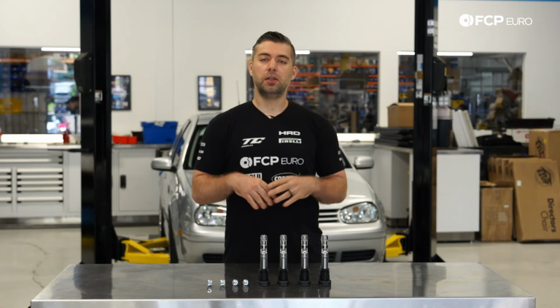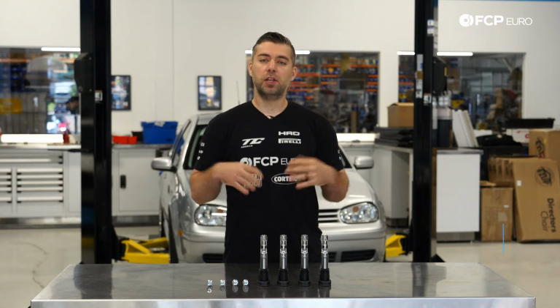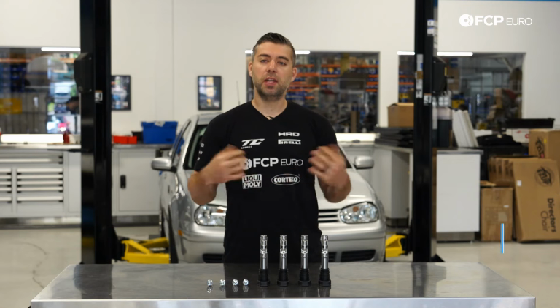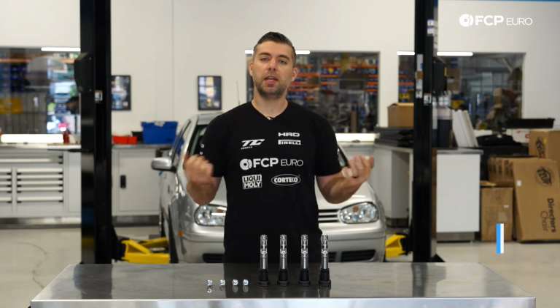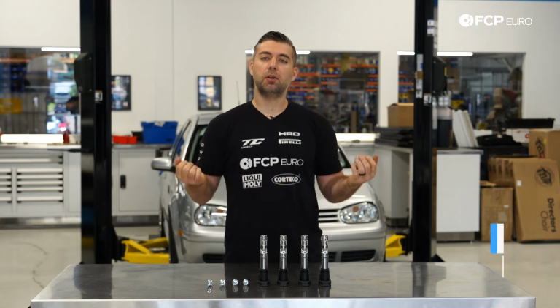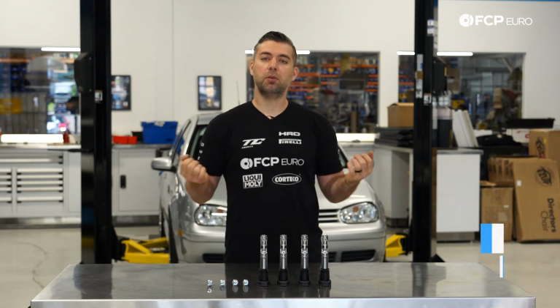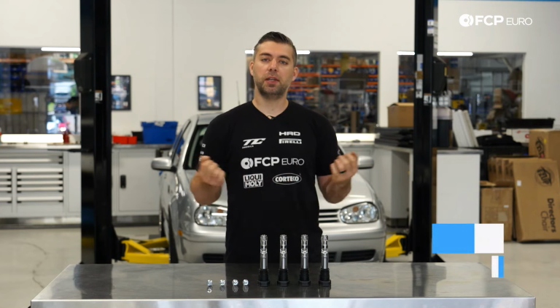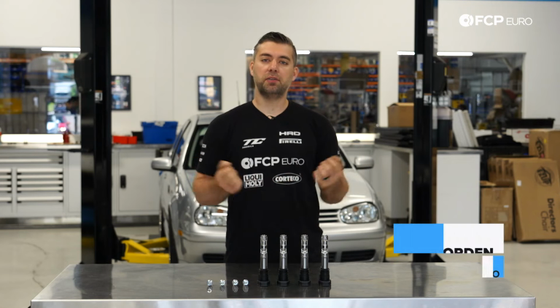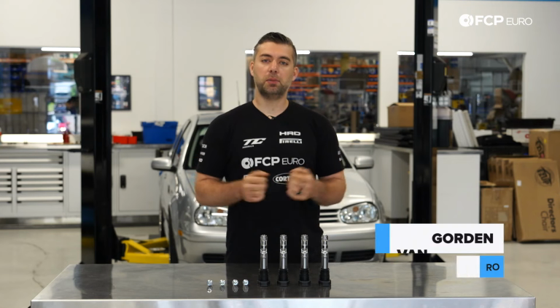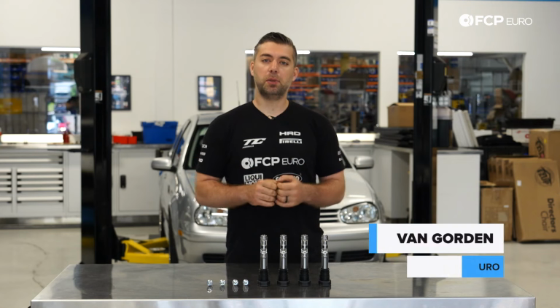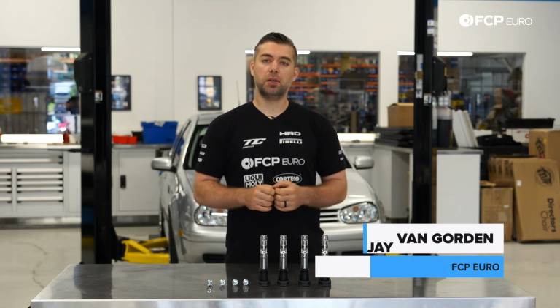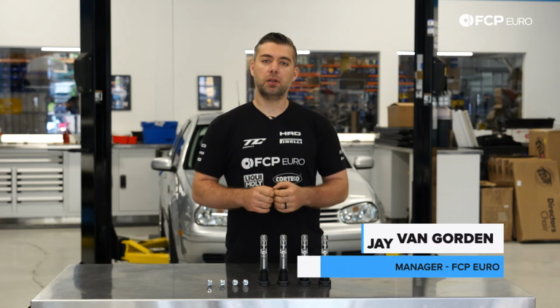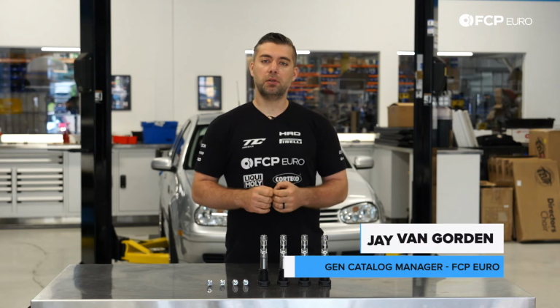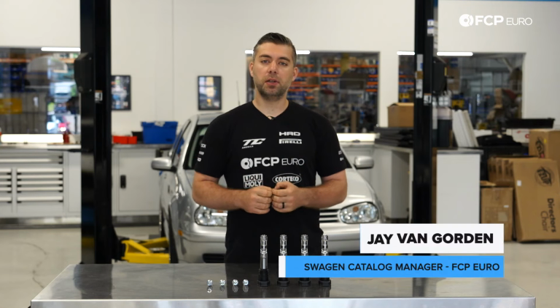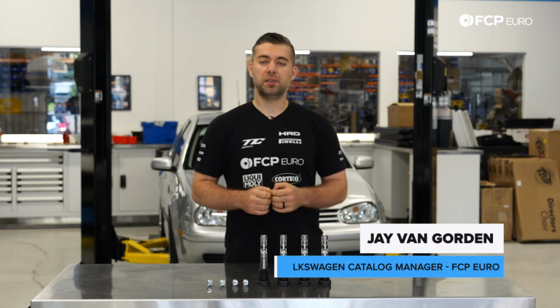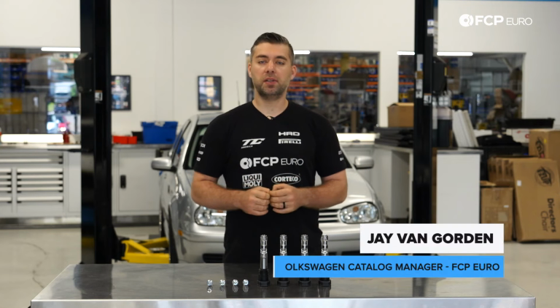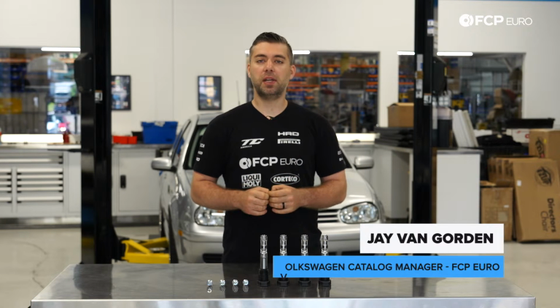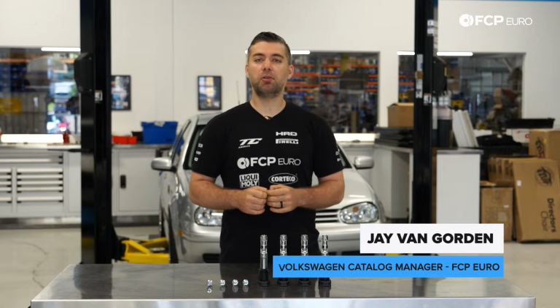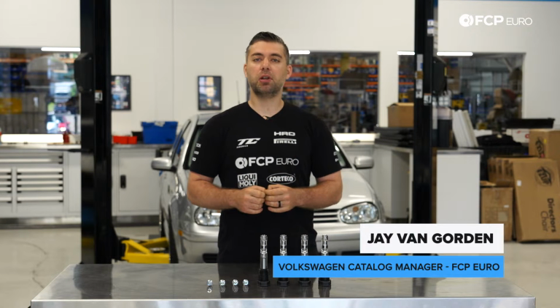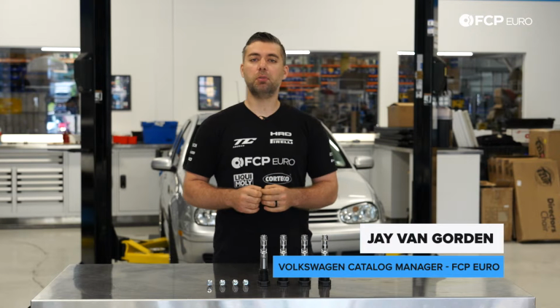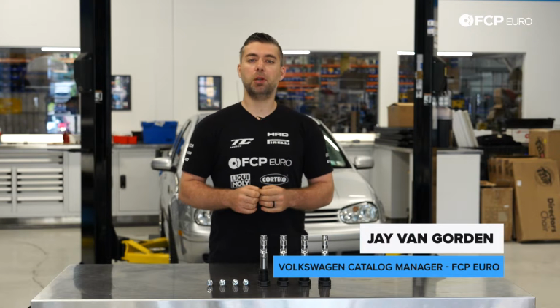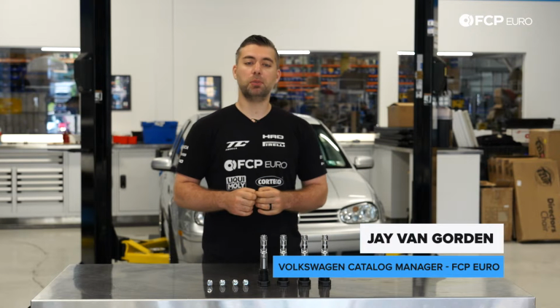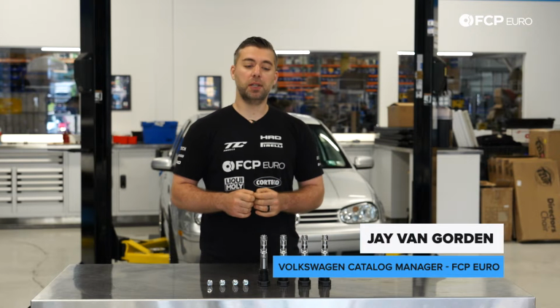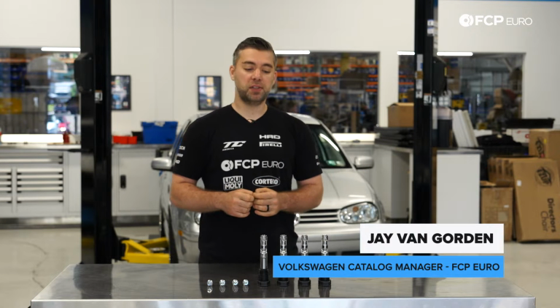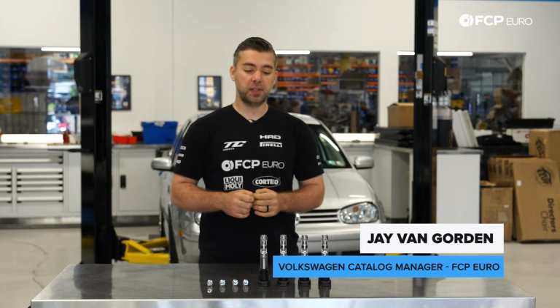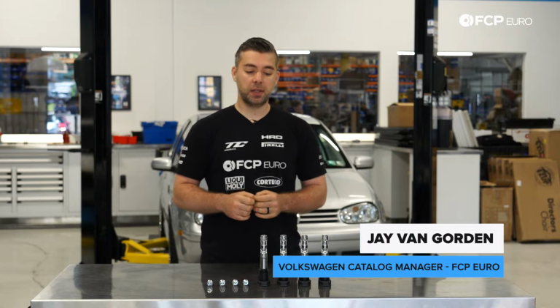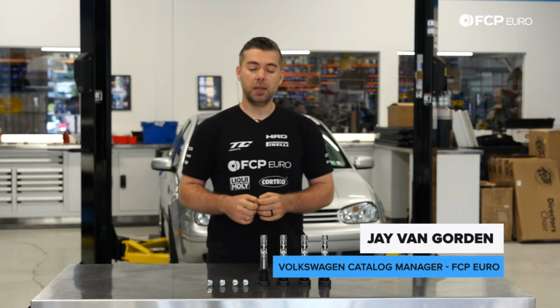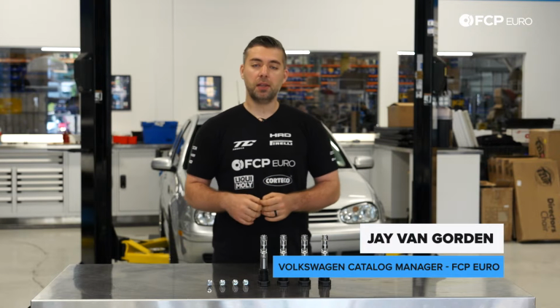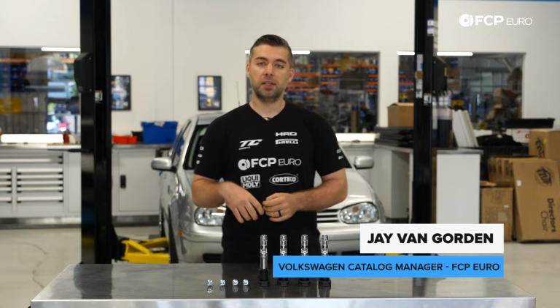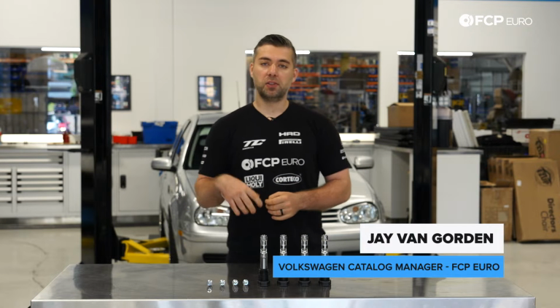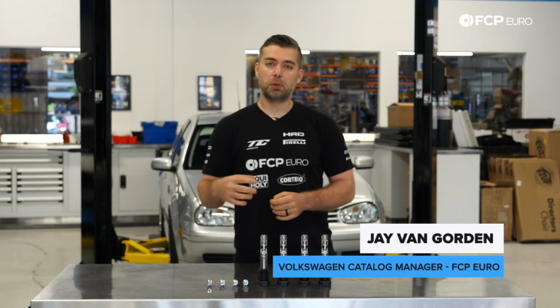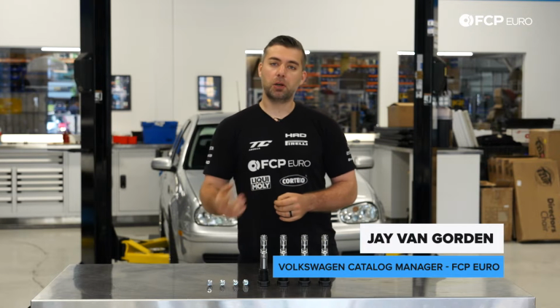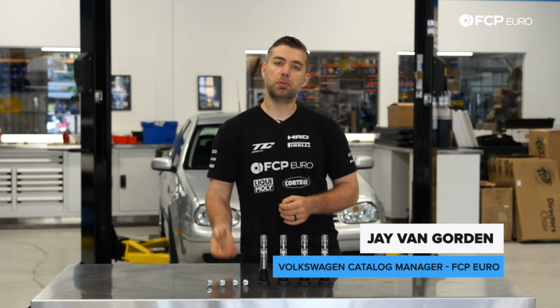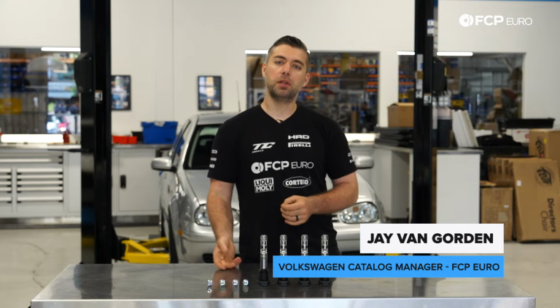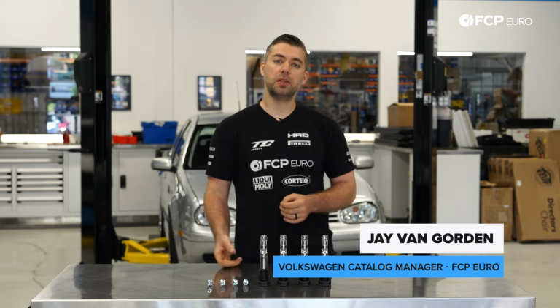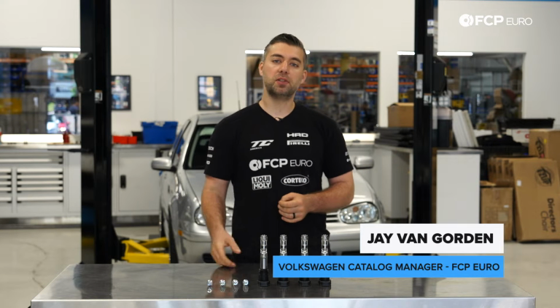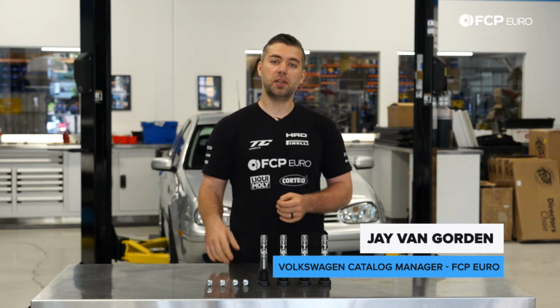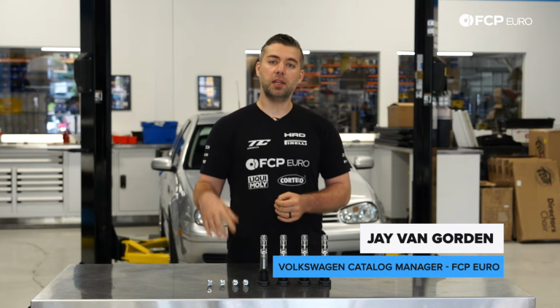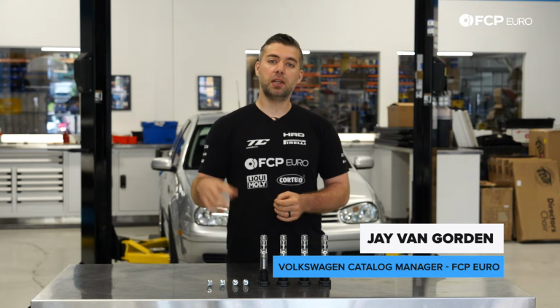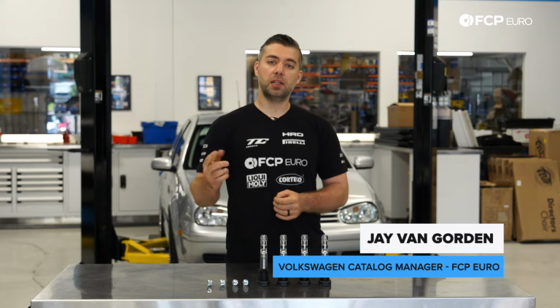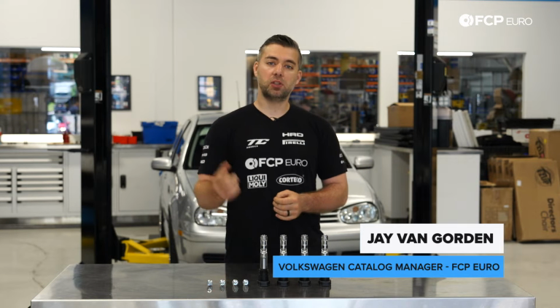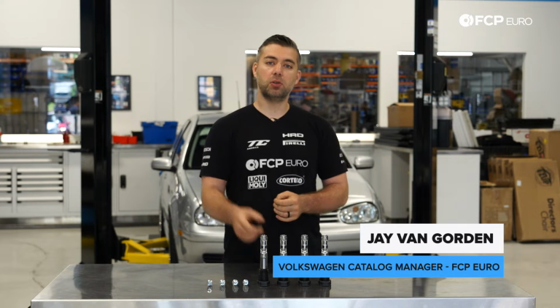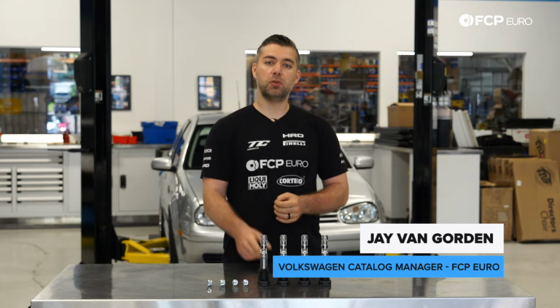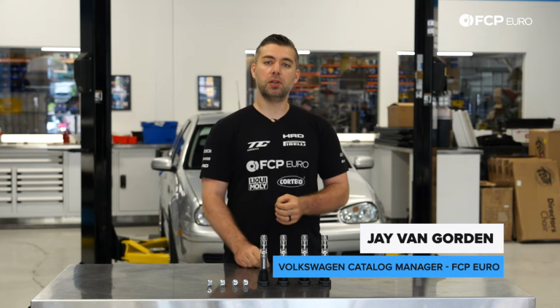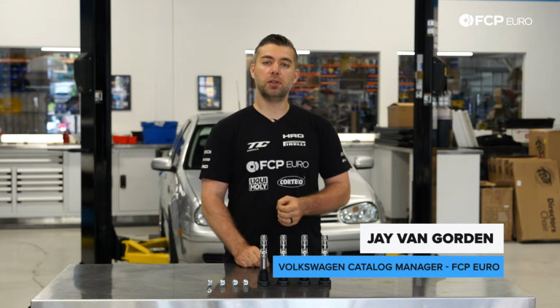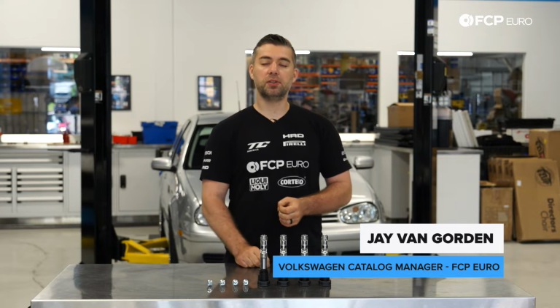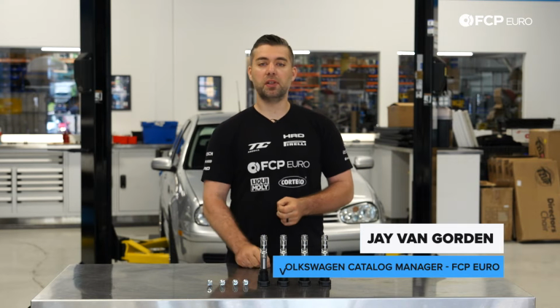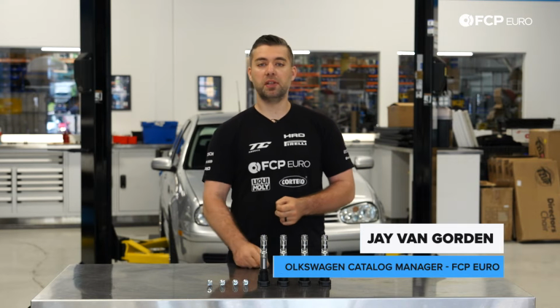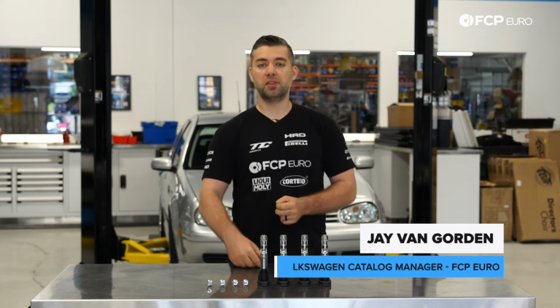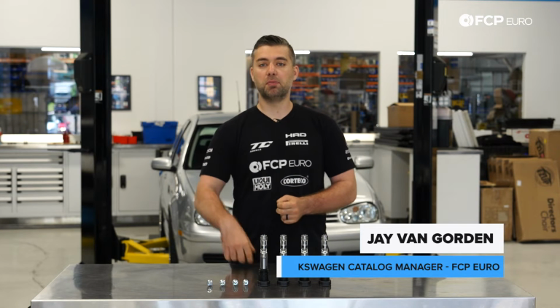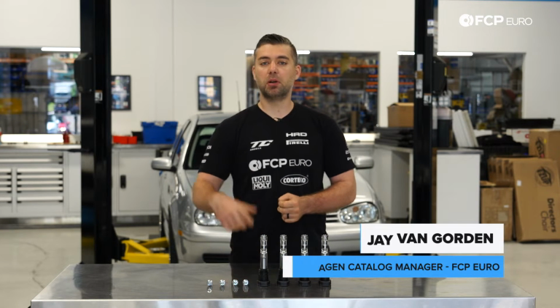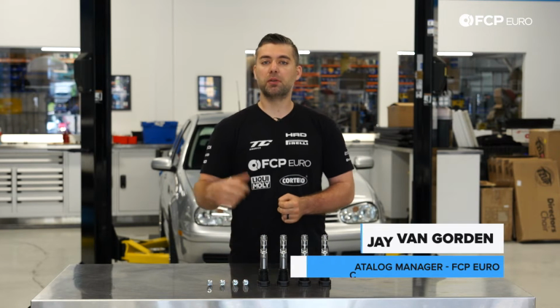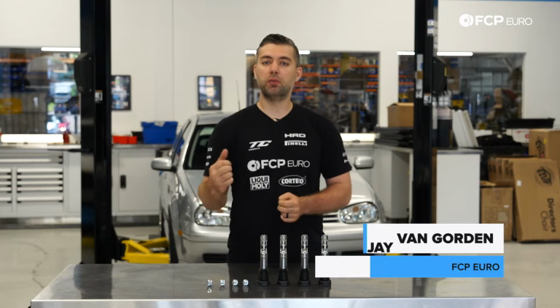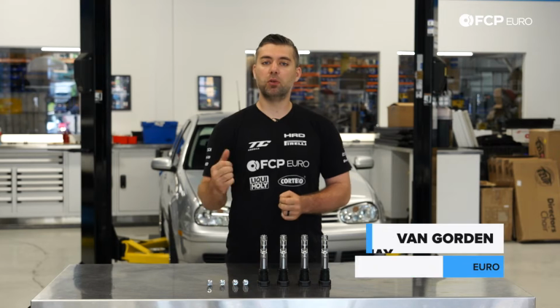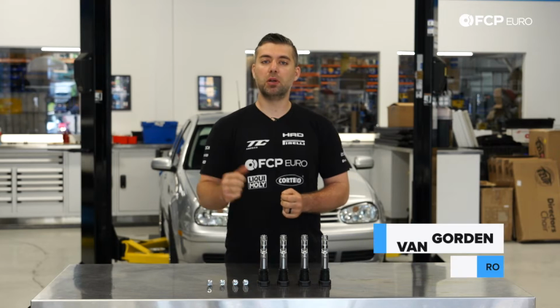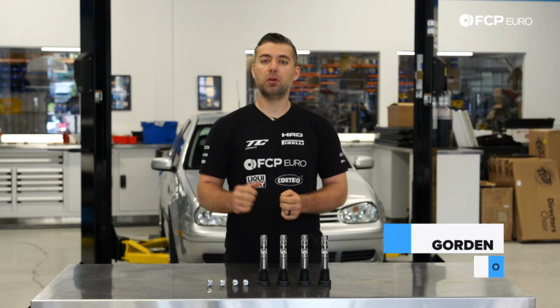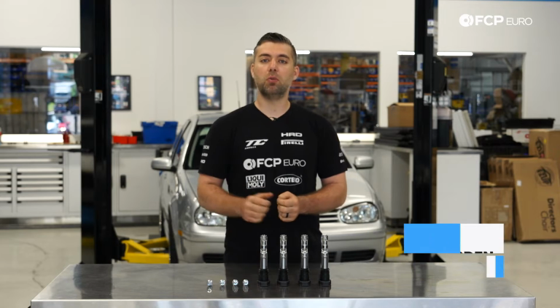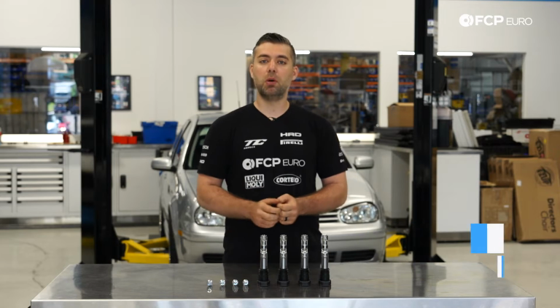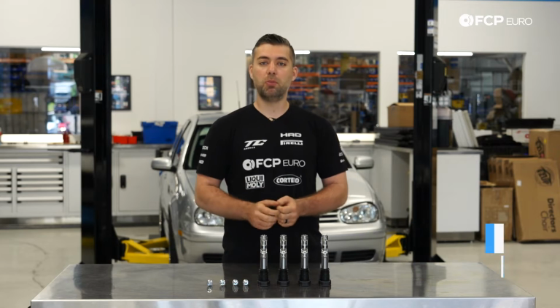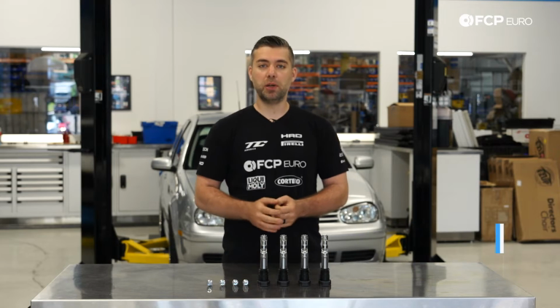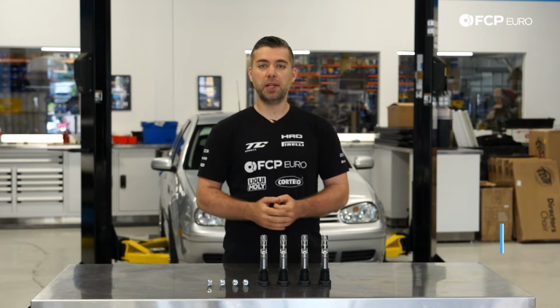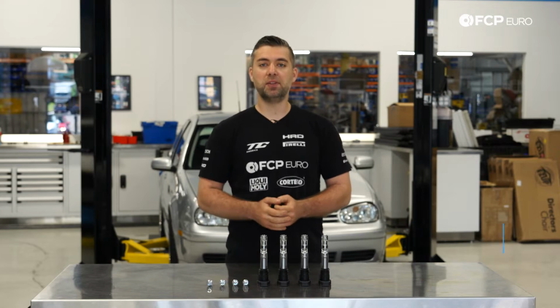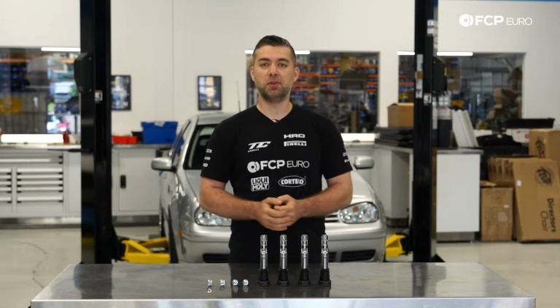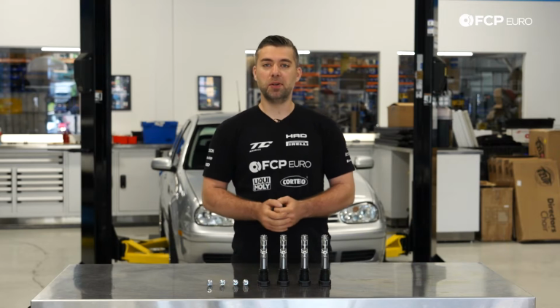Jay here with FCP Euro, and today we're going to be replacing the spark plugs and ignition coils in this Mark IV 1.8 turbo.